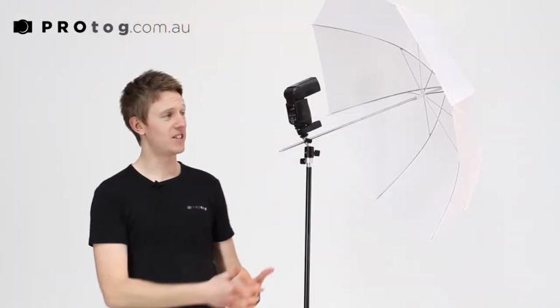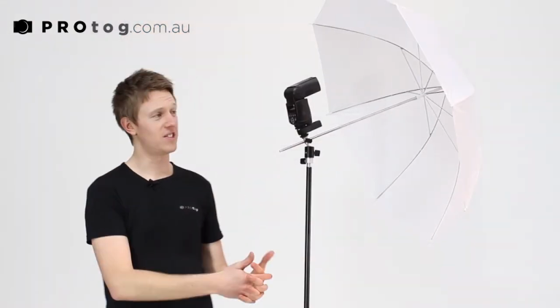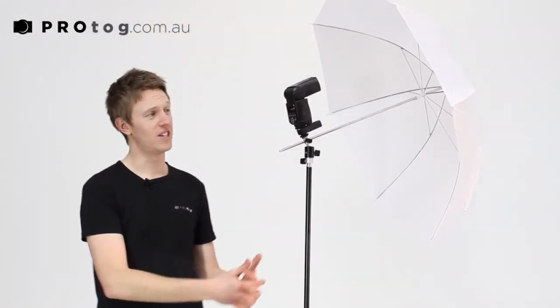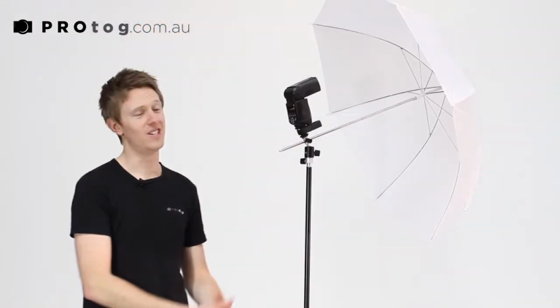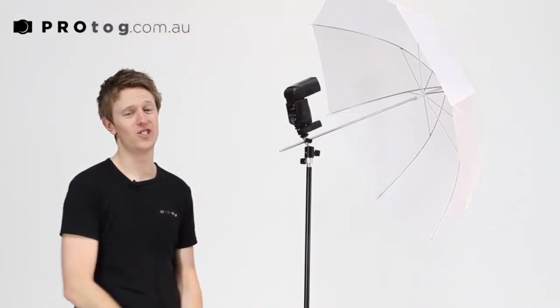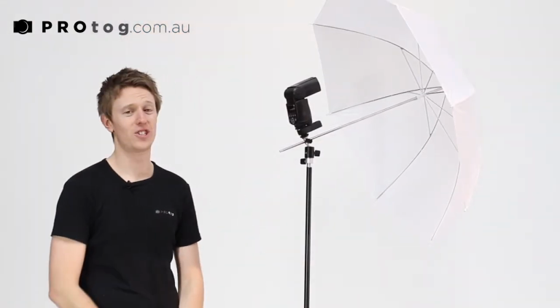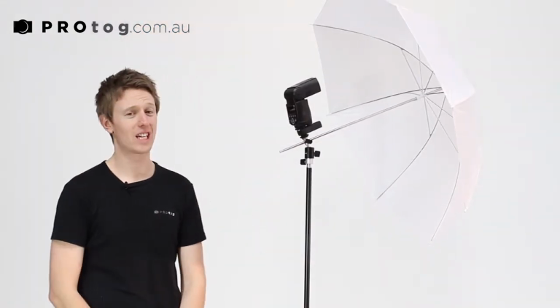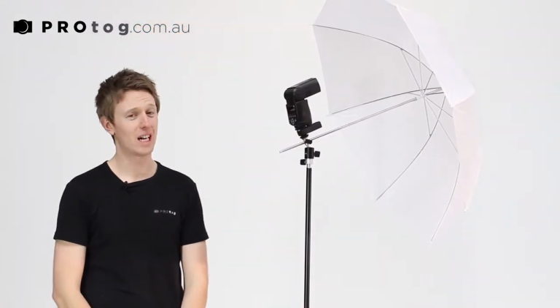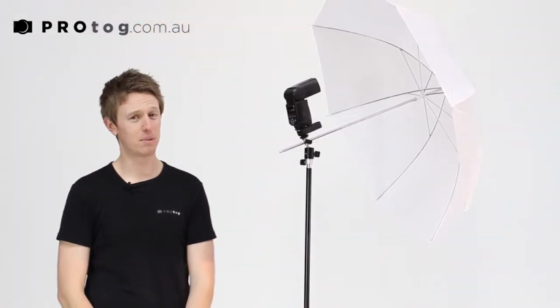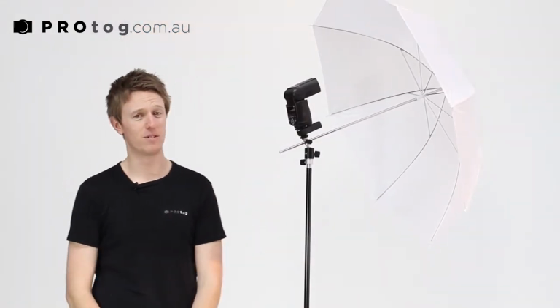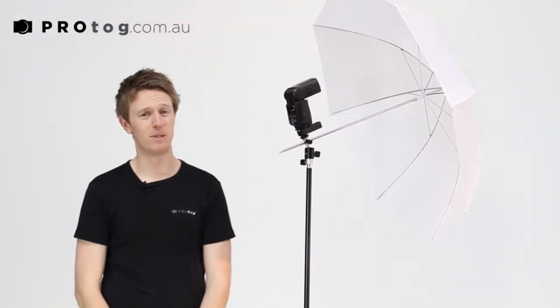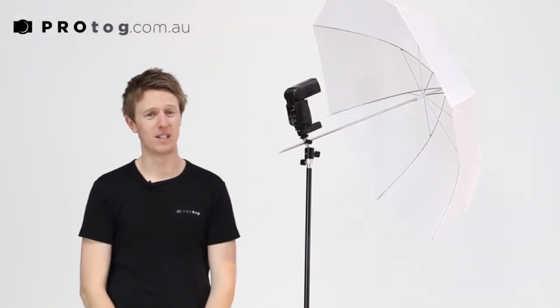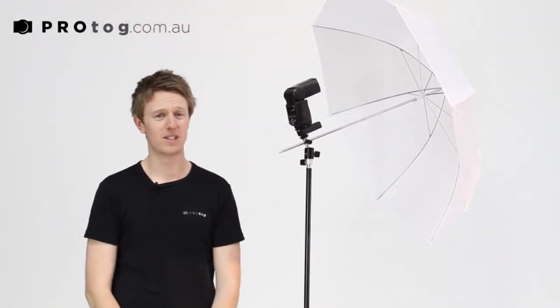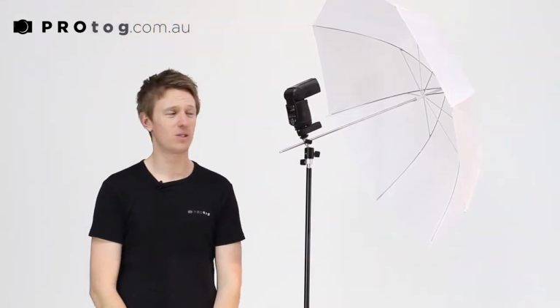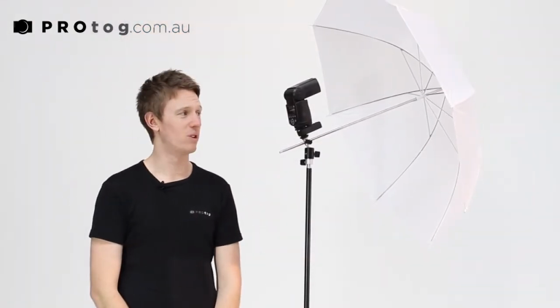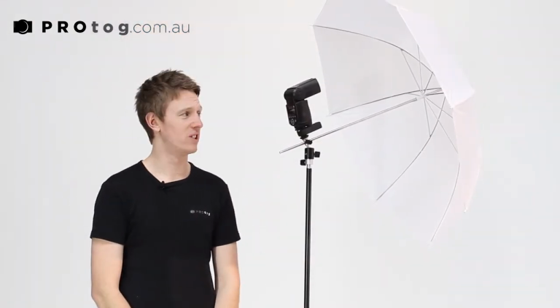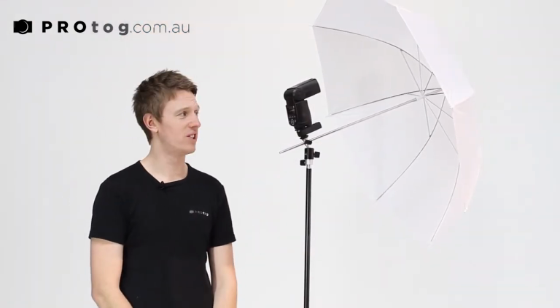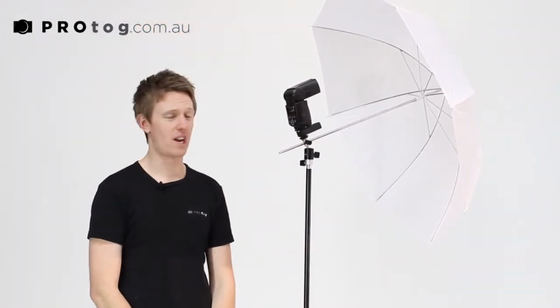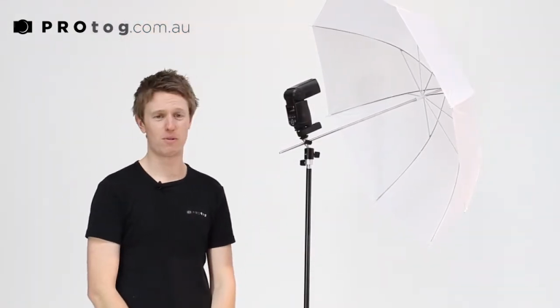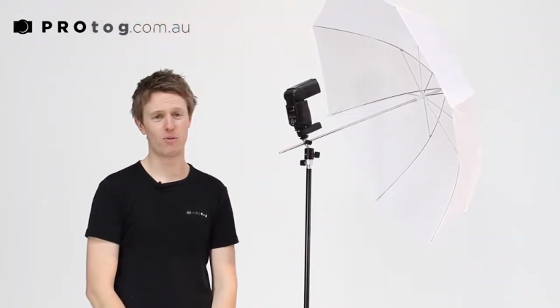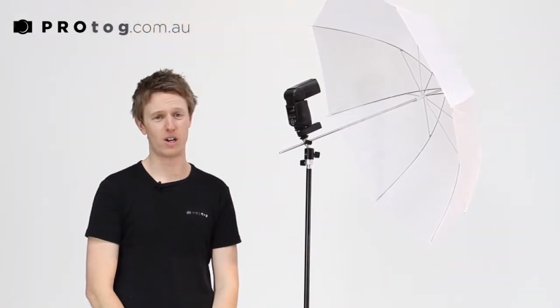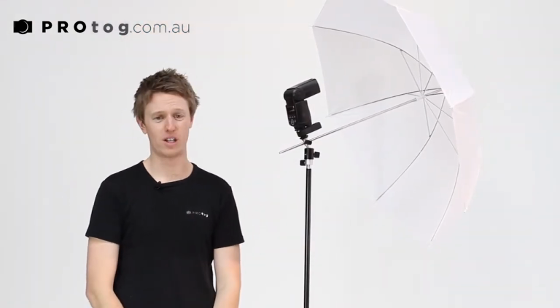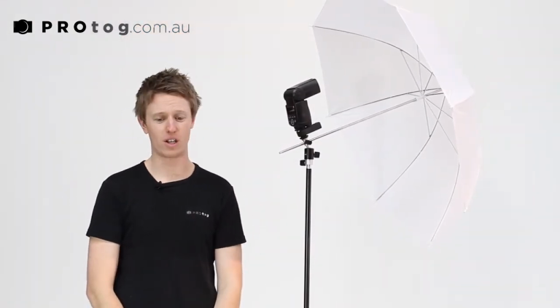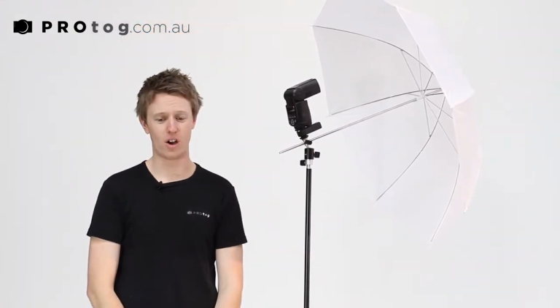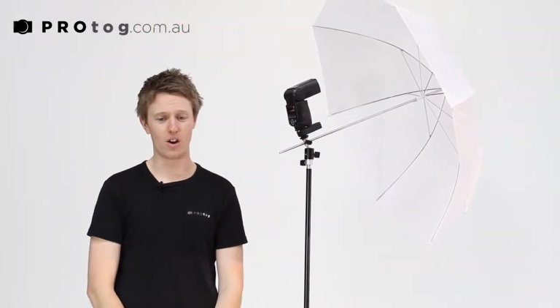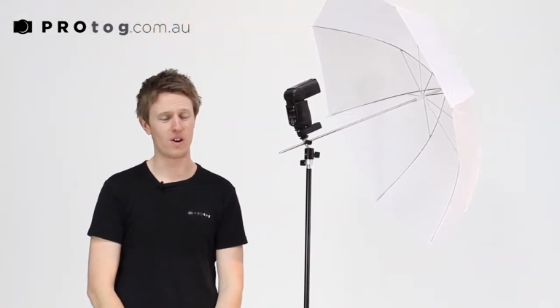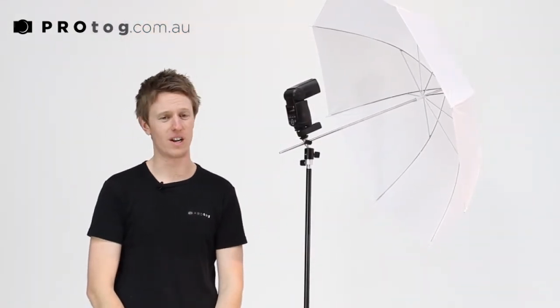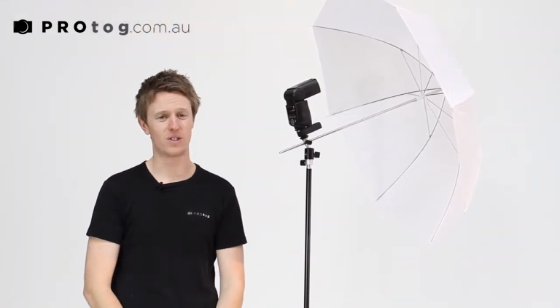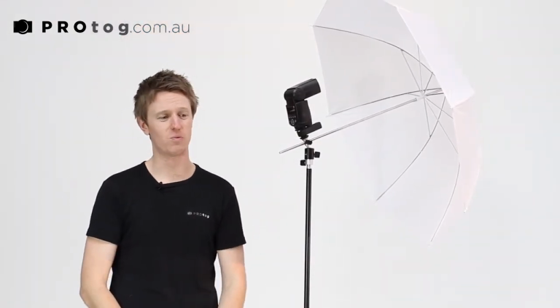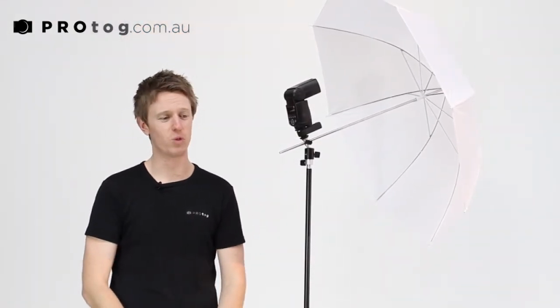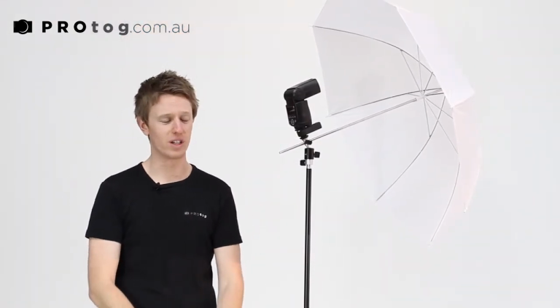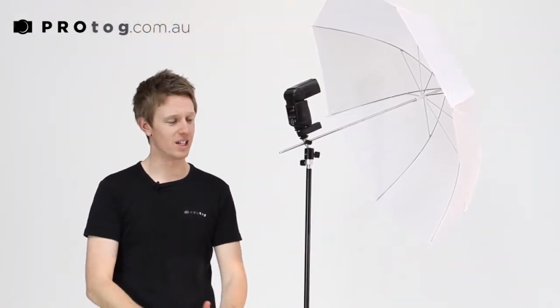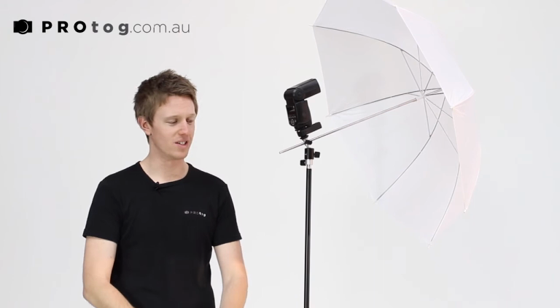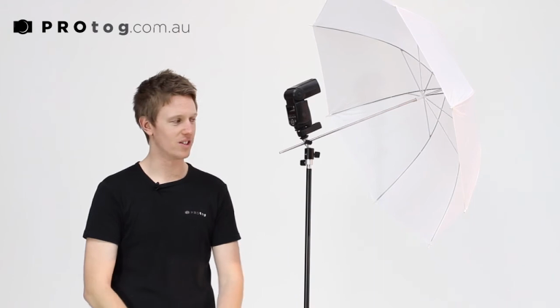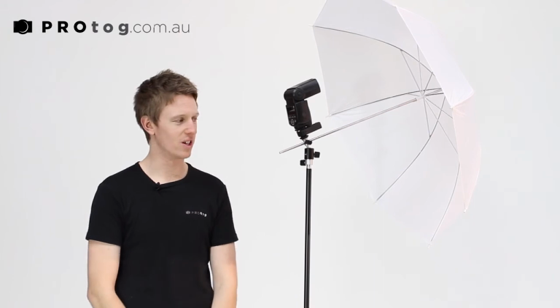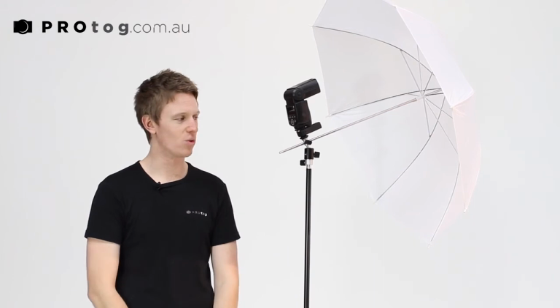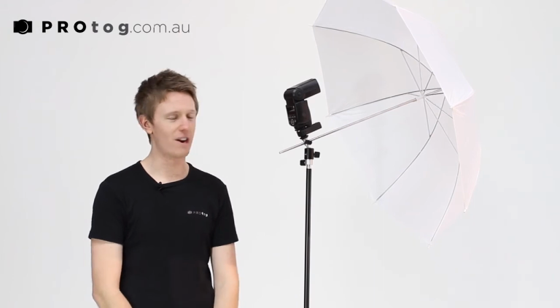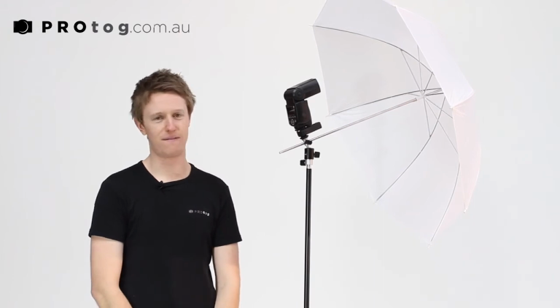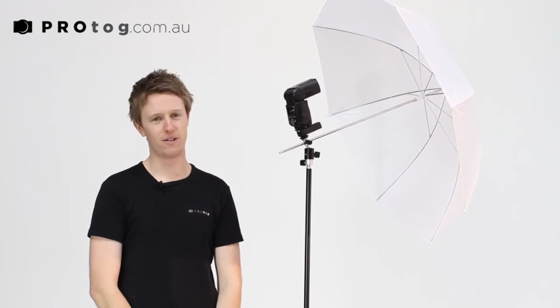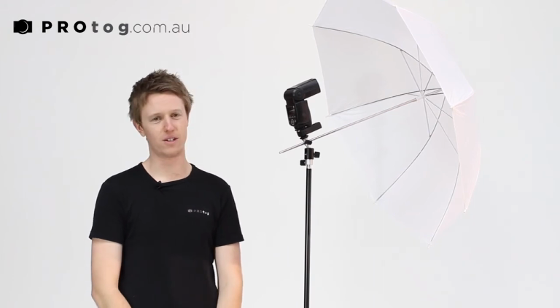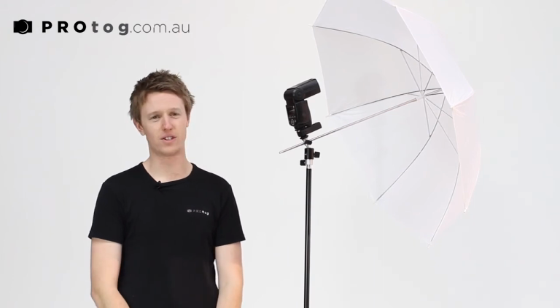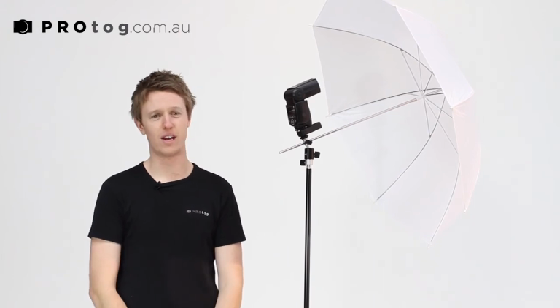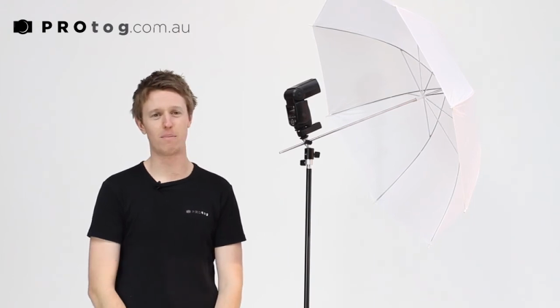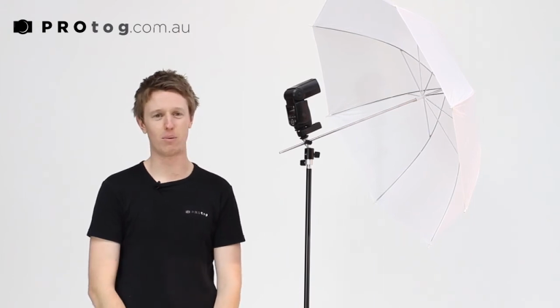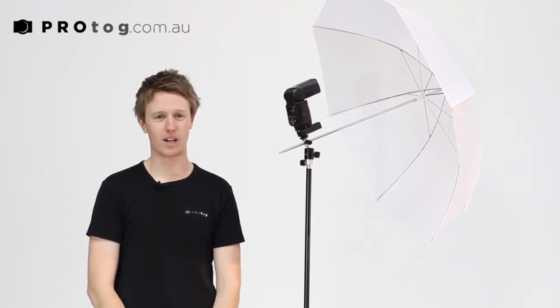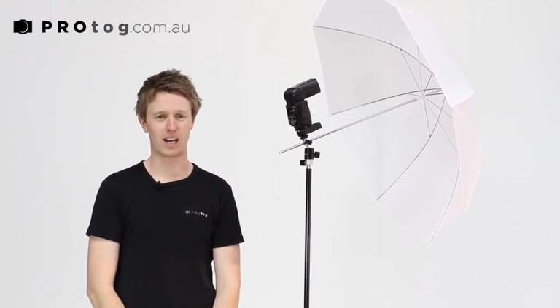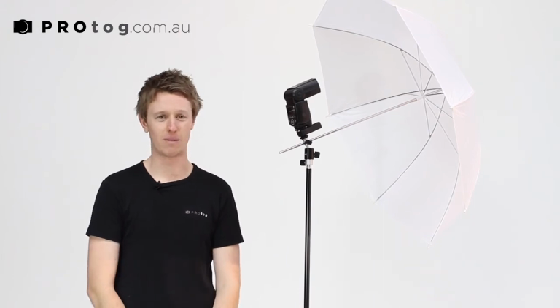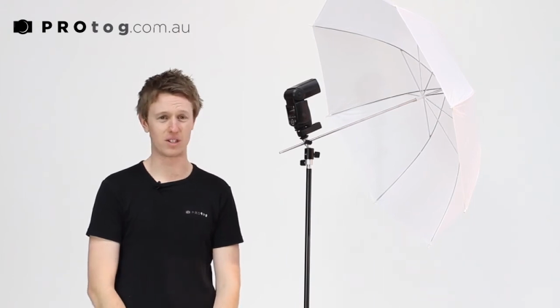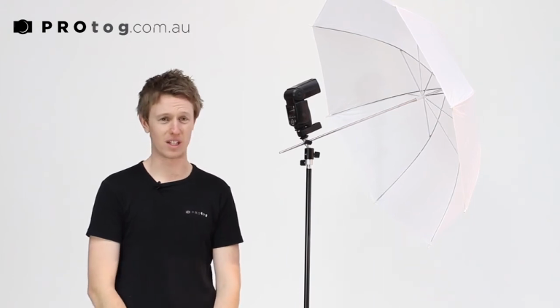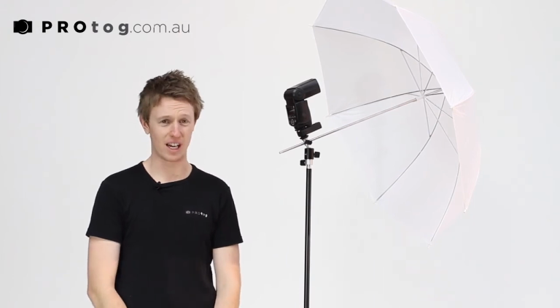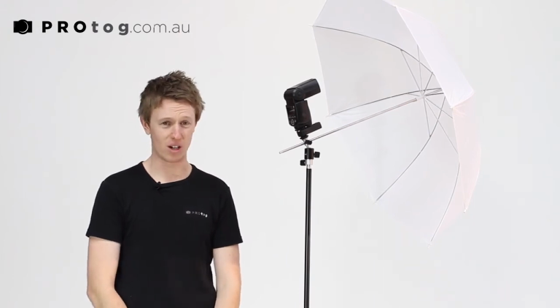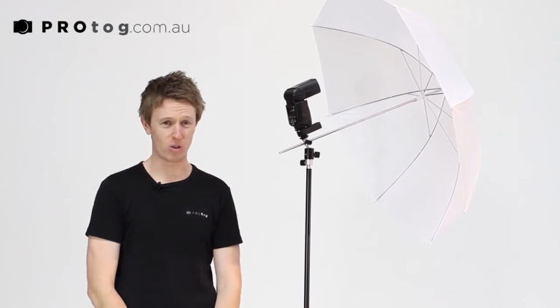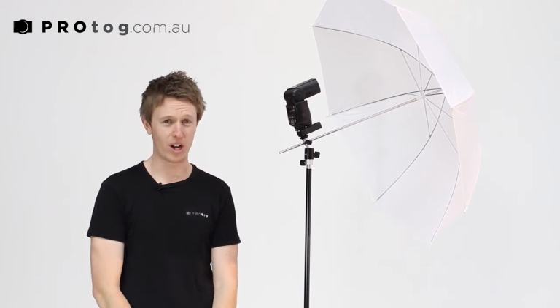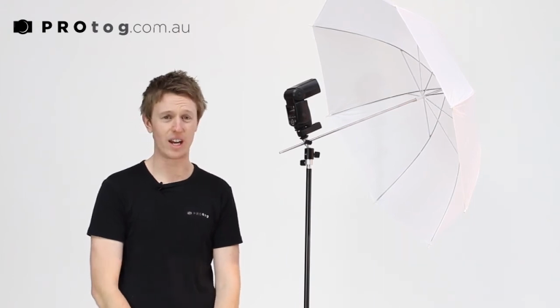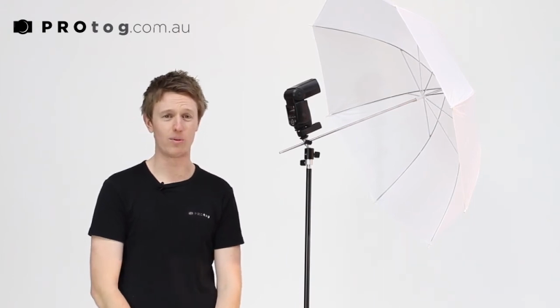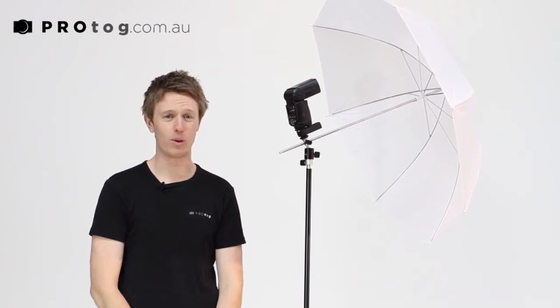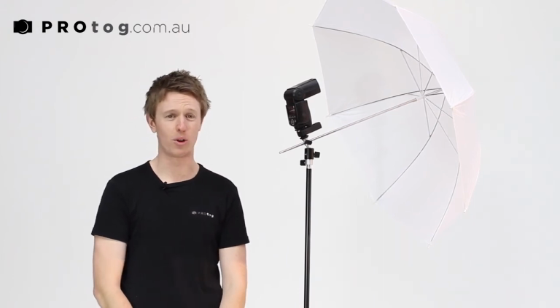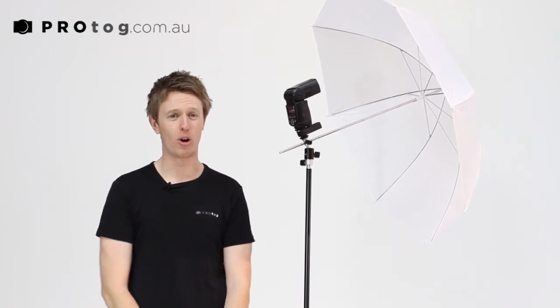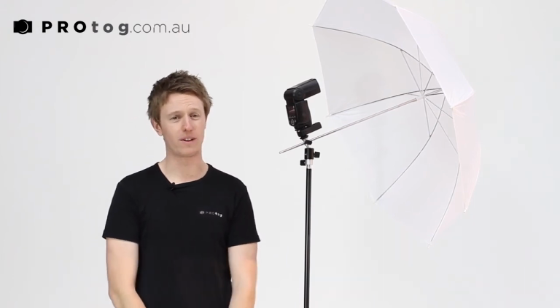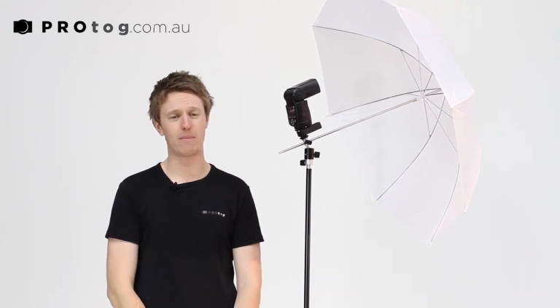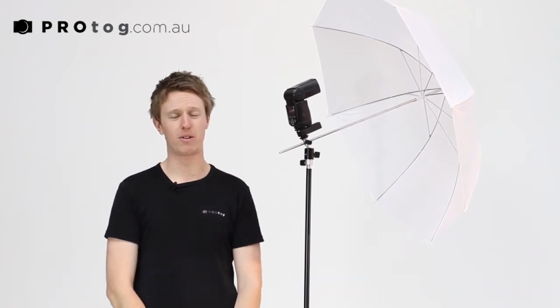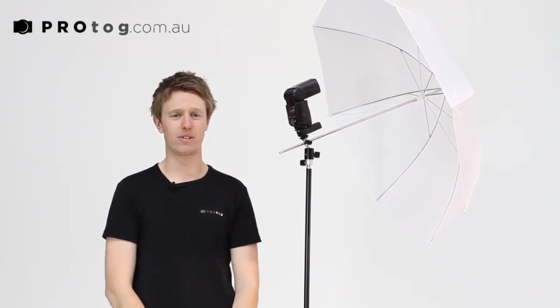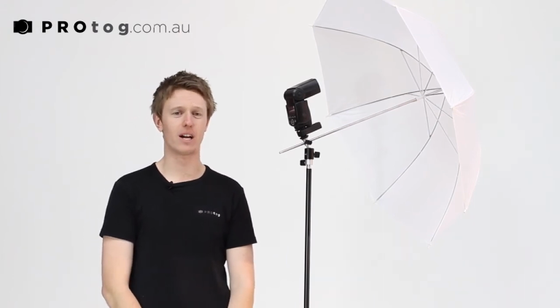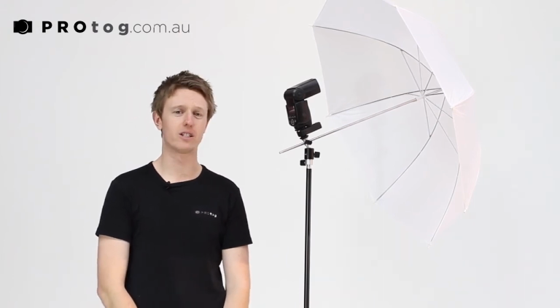As you can see, in just a couple of minutes we're set up and ready to go. It really is a great first step when it comes to getting creative with off-camera flash.